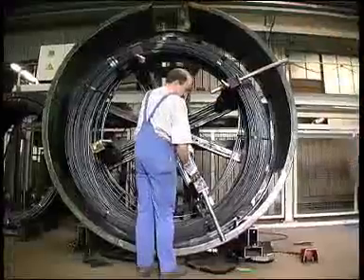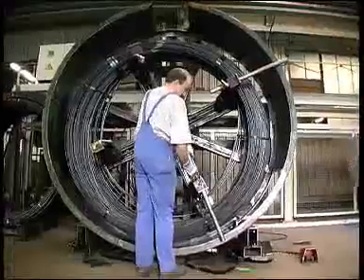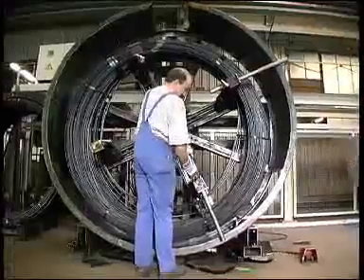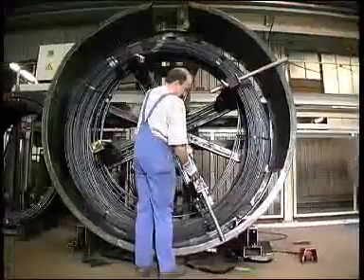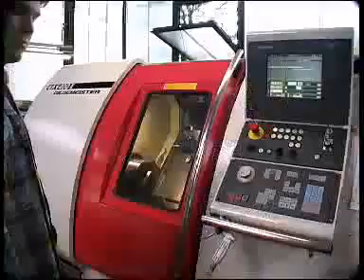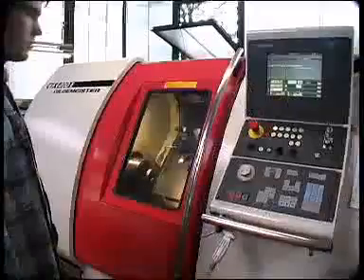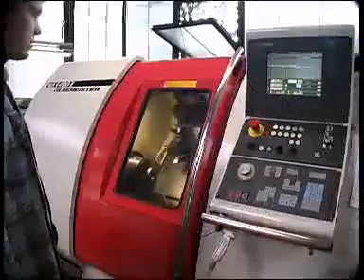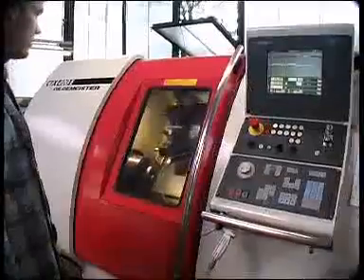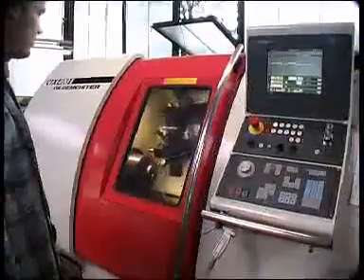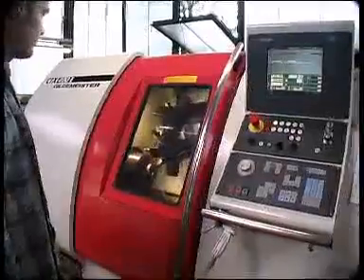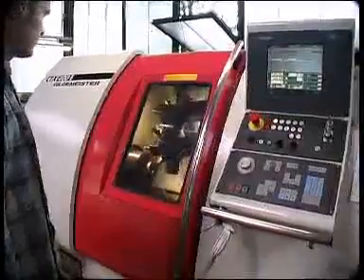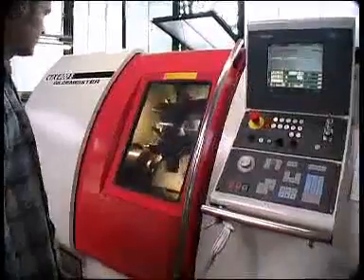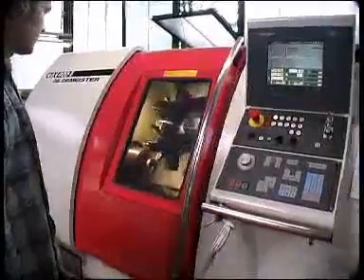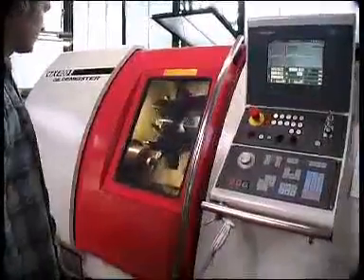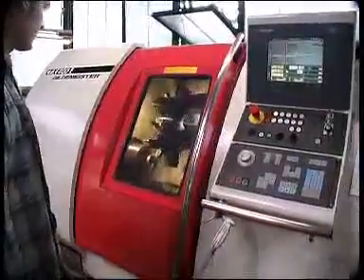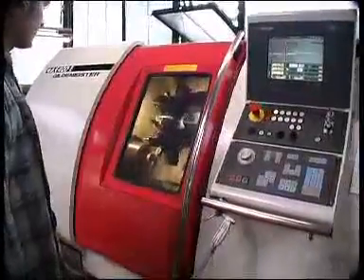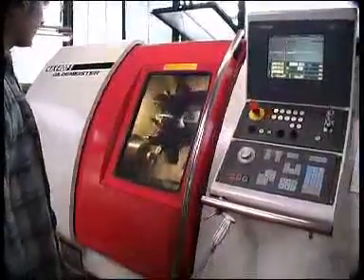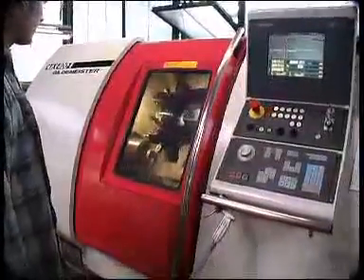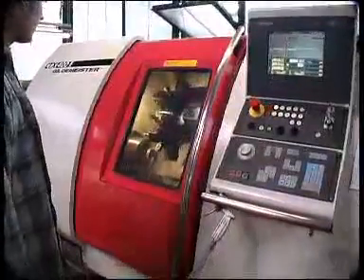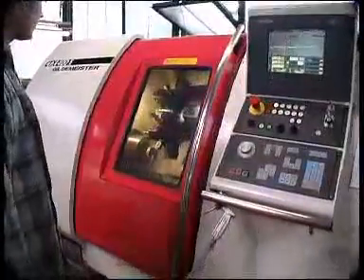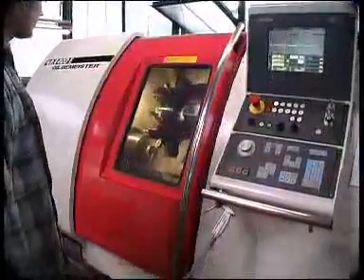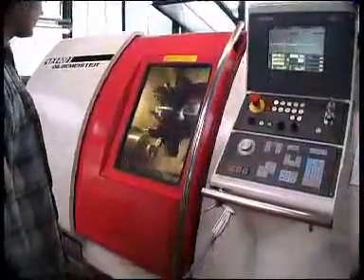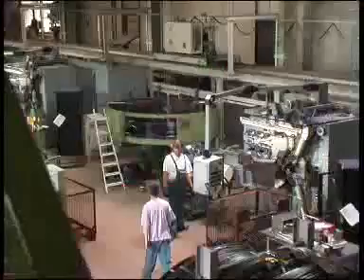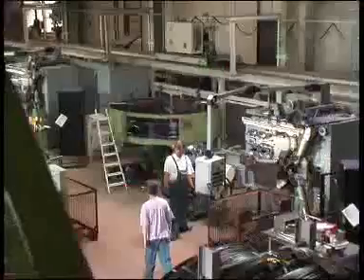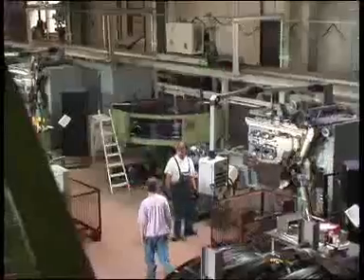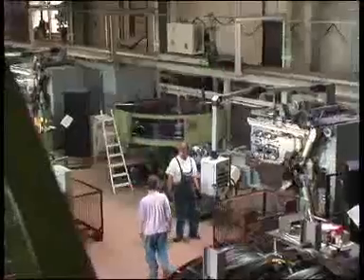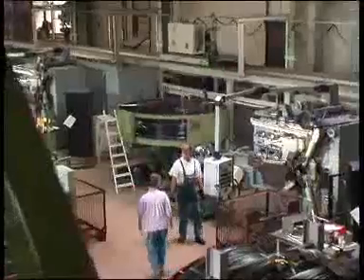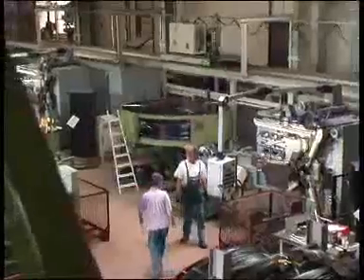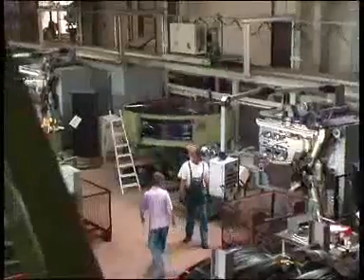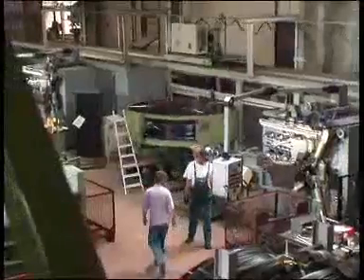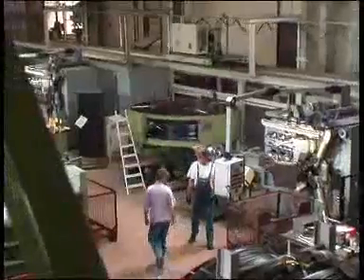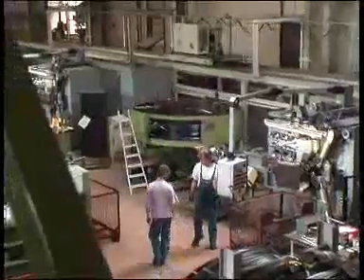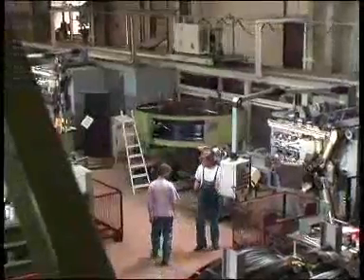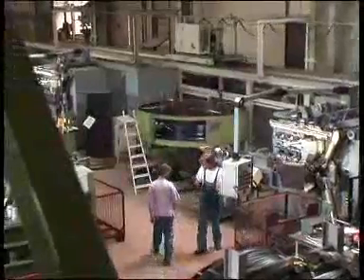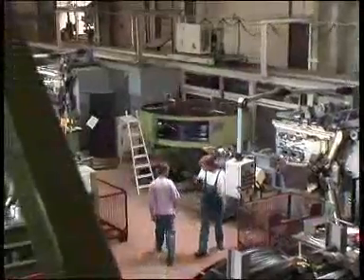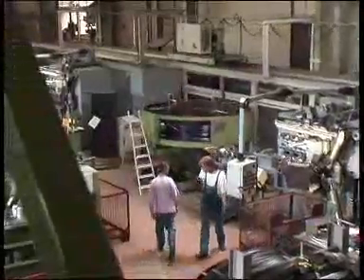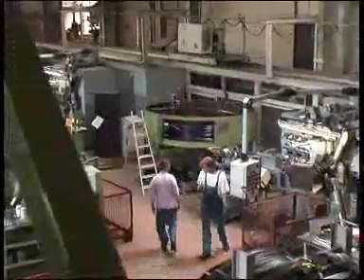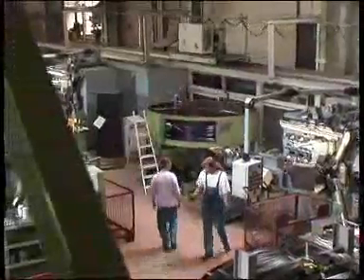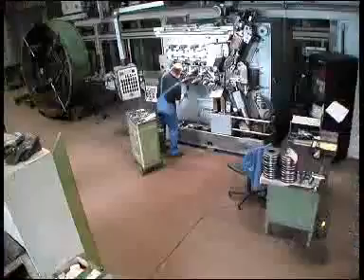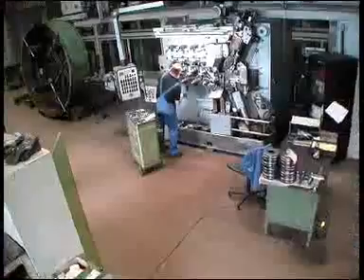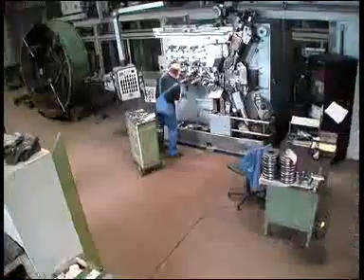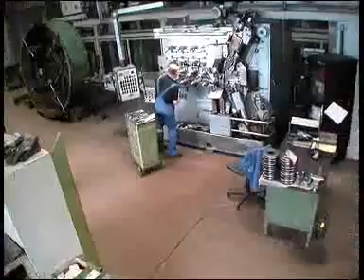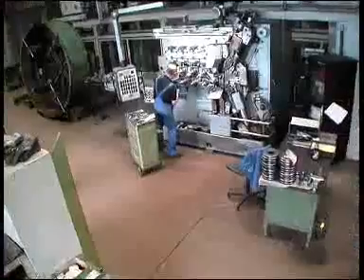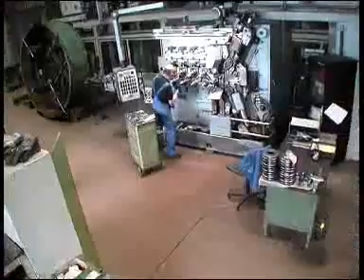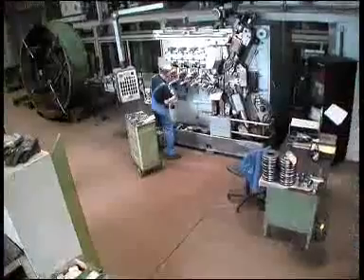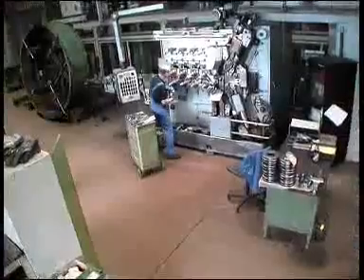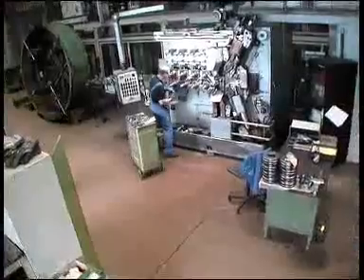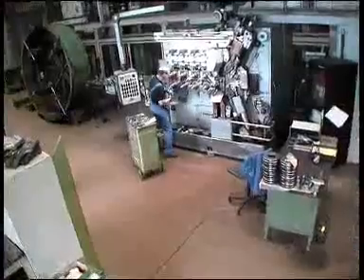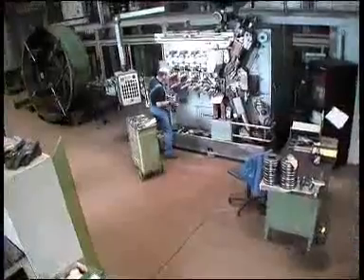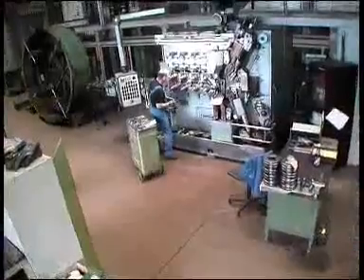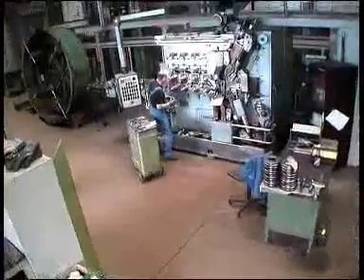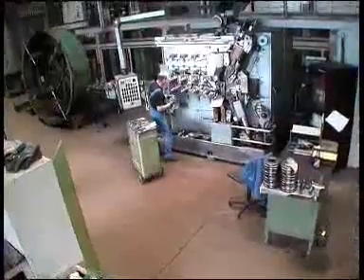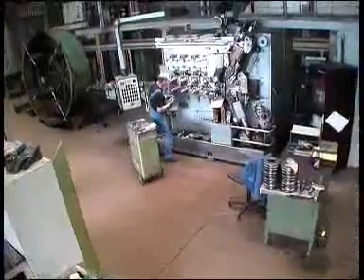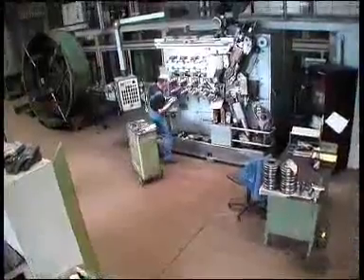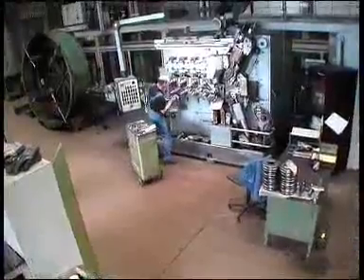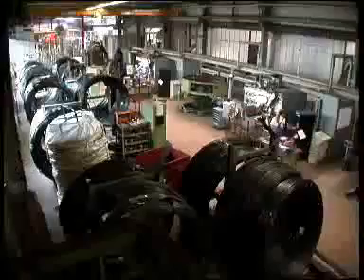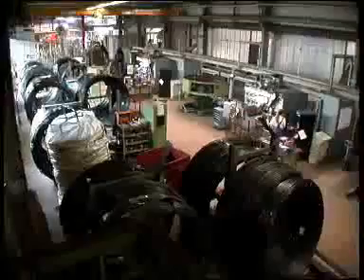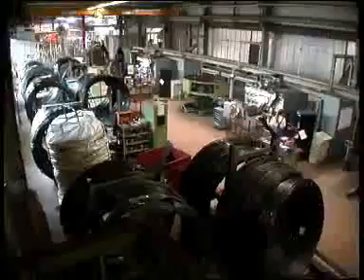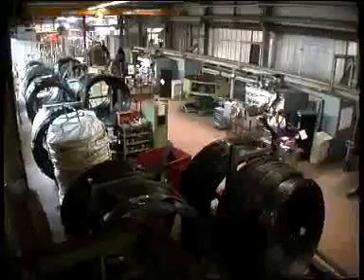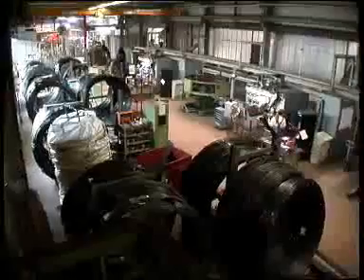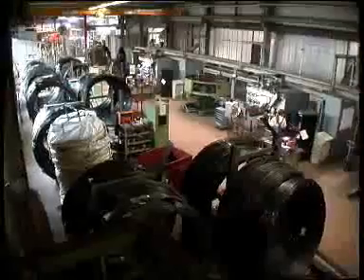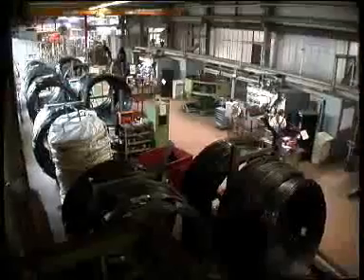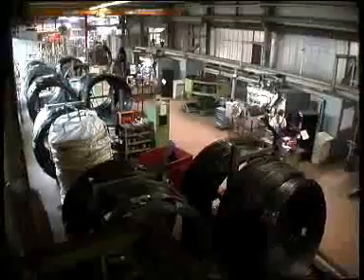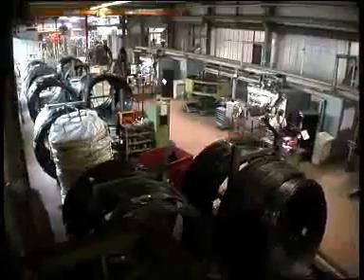Over the years we have developed our own production technologies which we have used to set new standards, for example in cold forming.